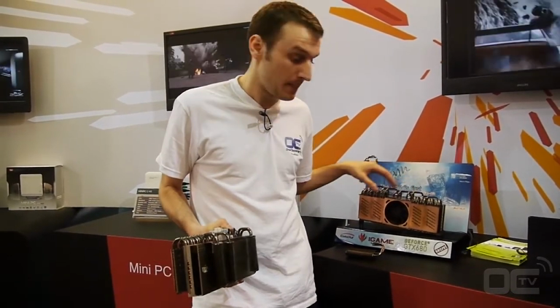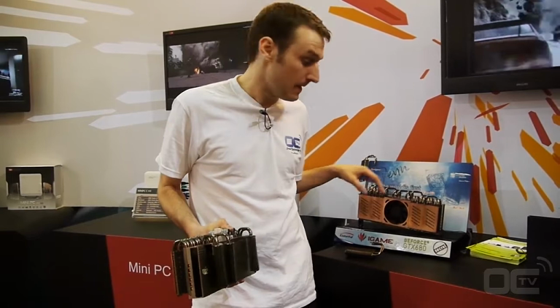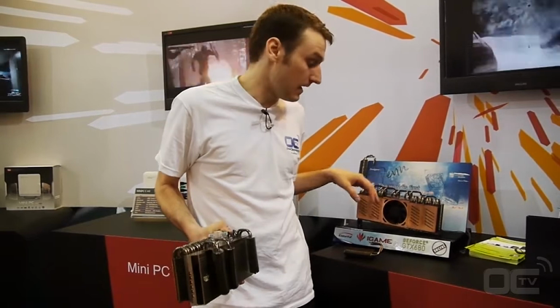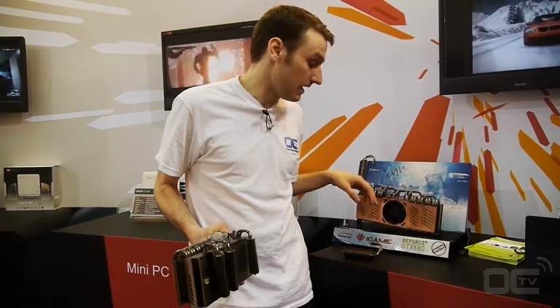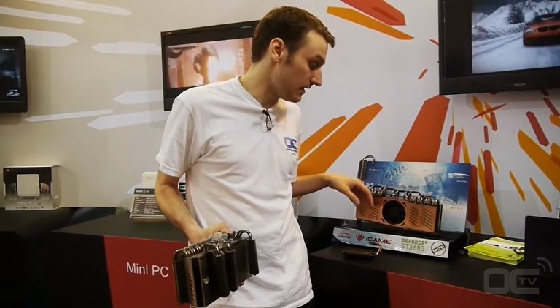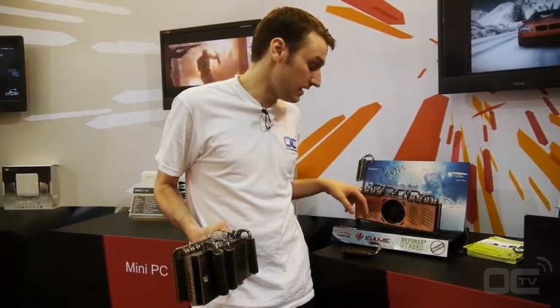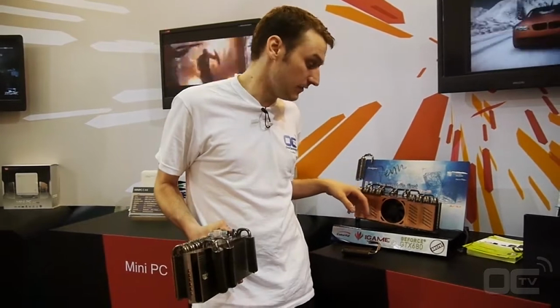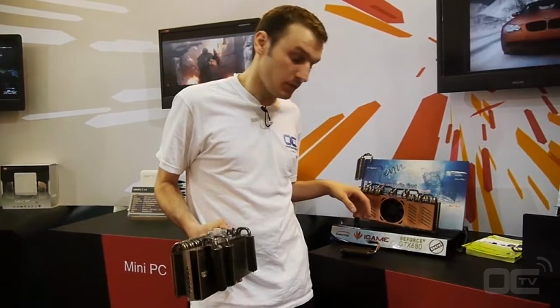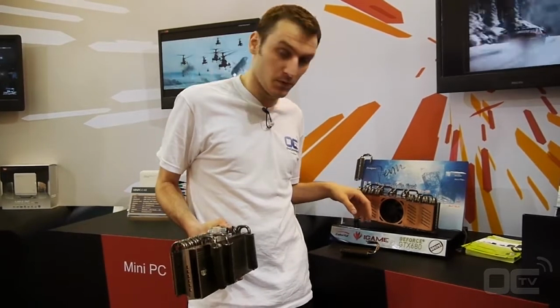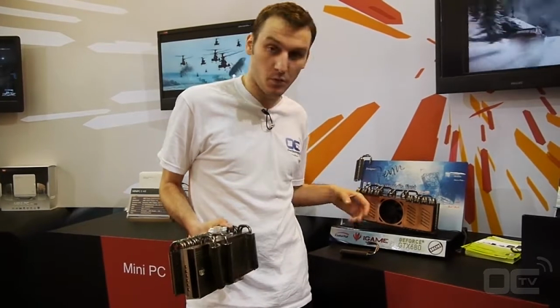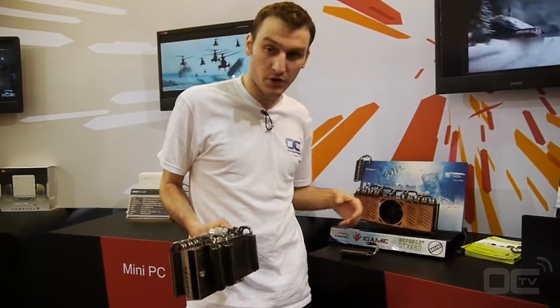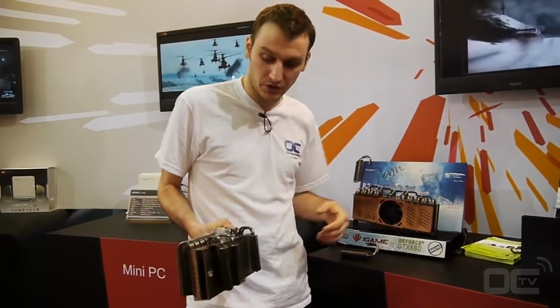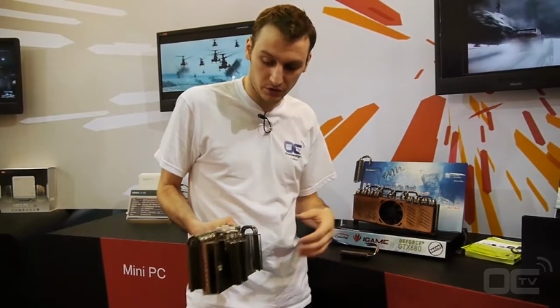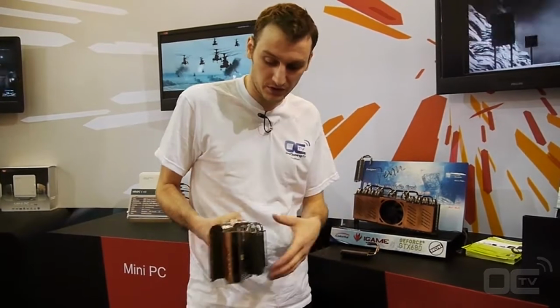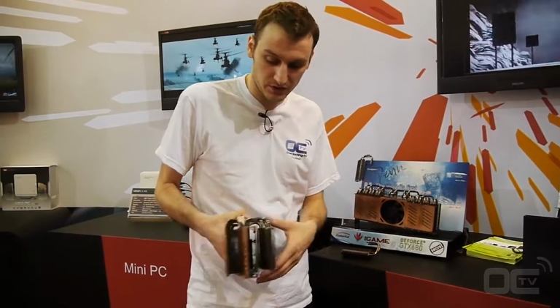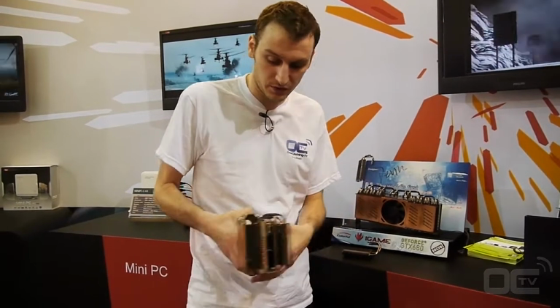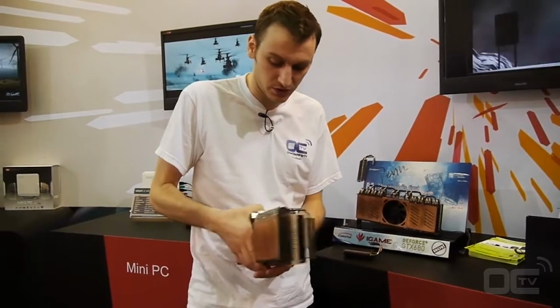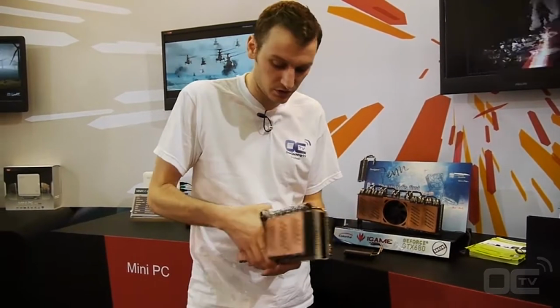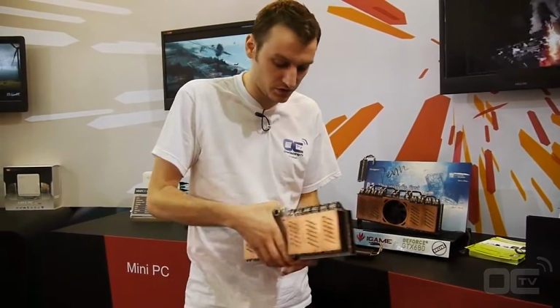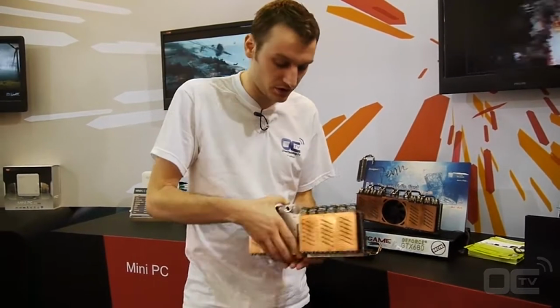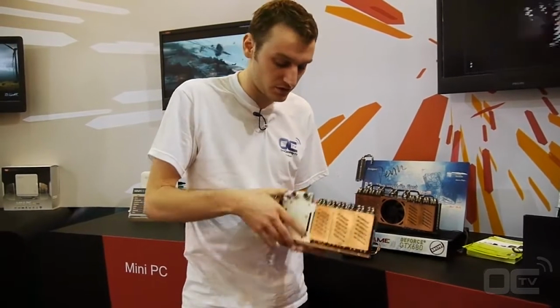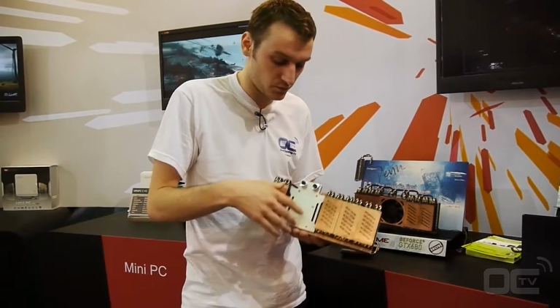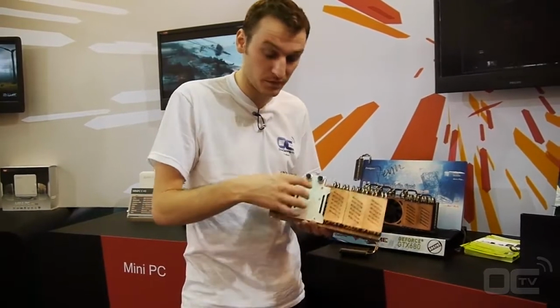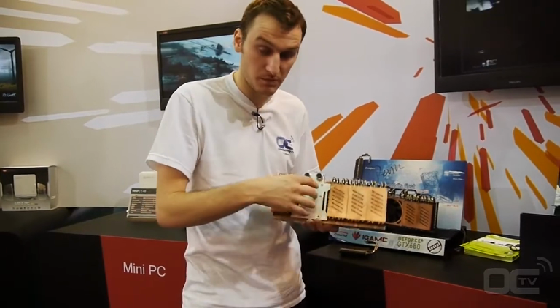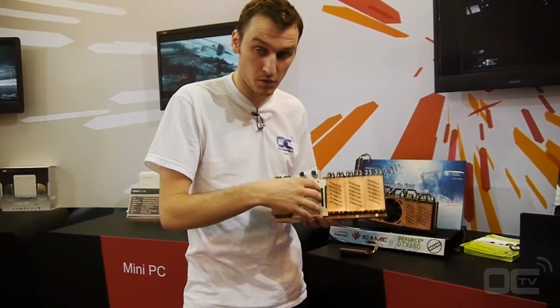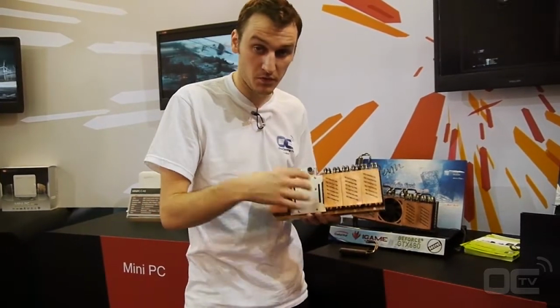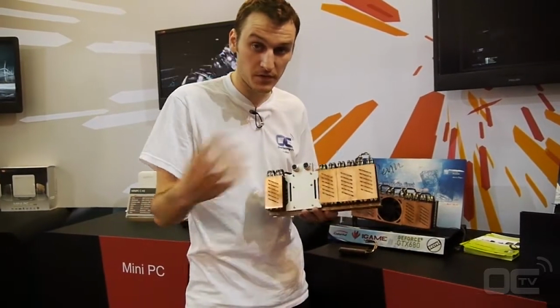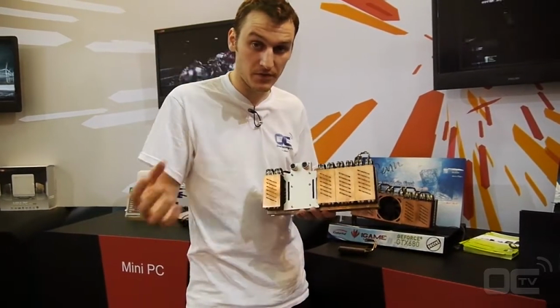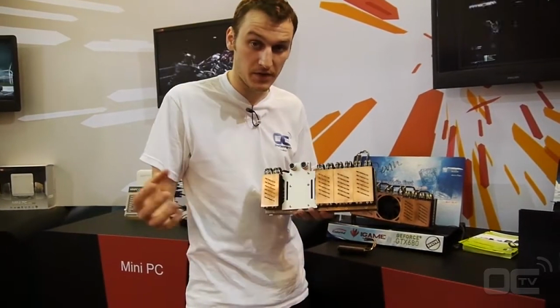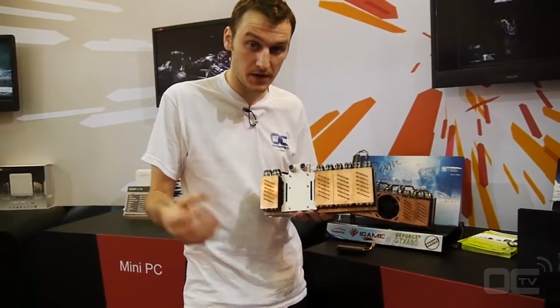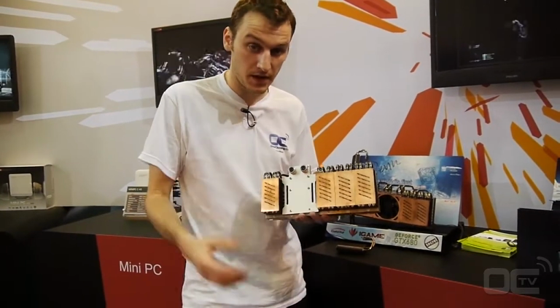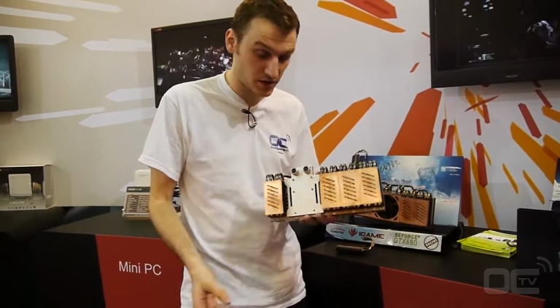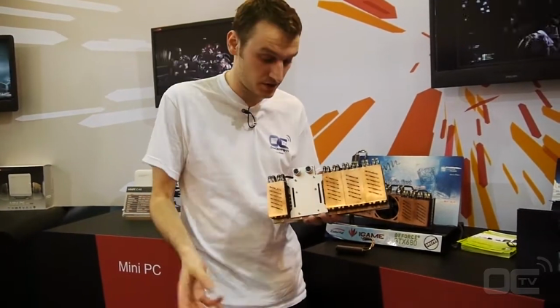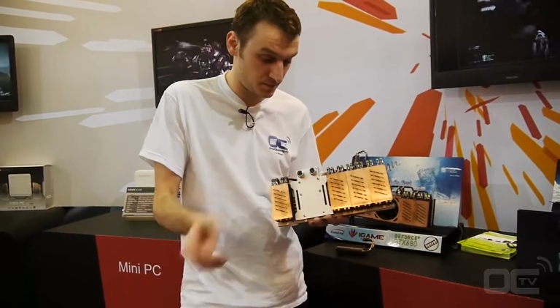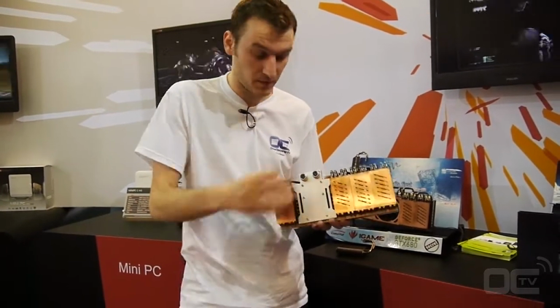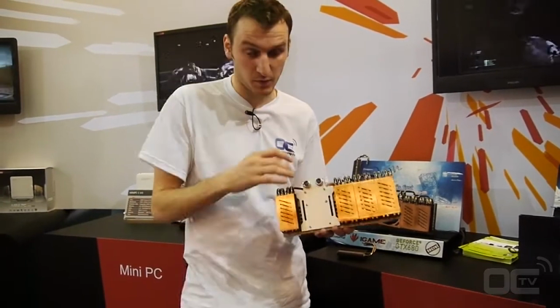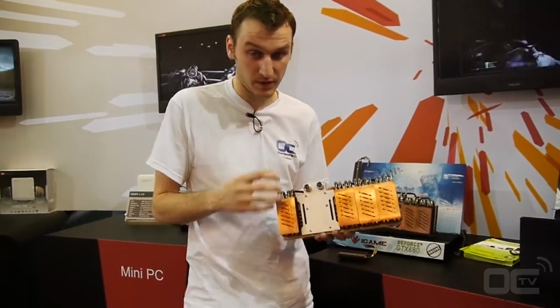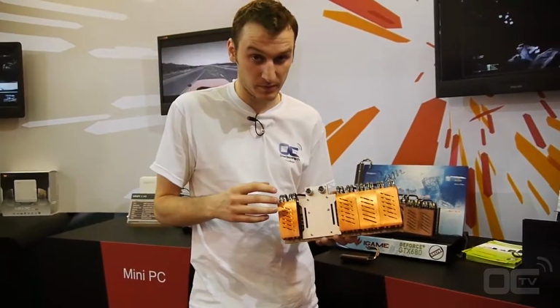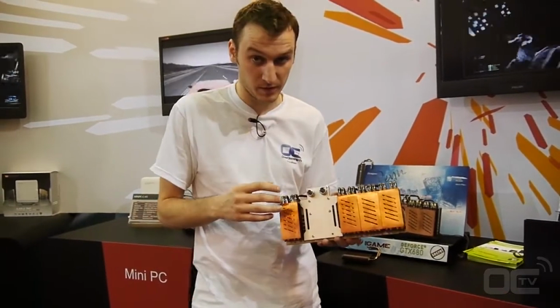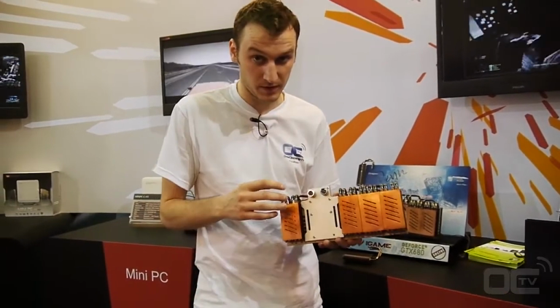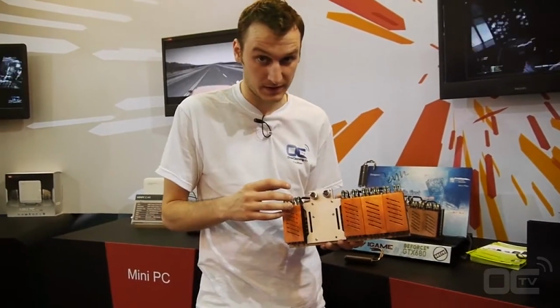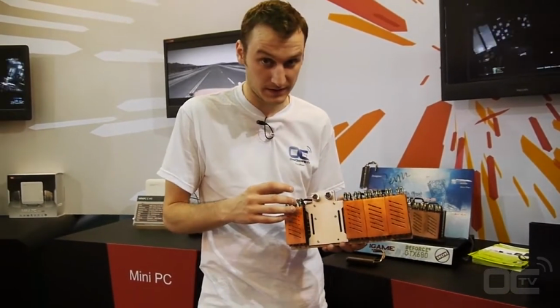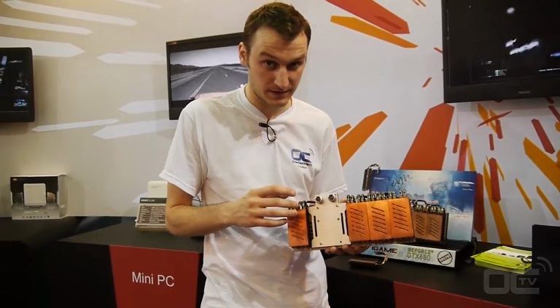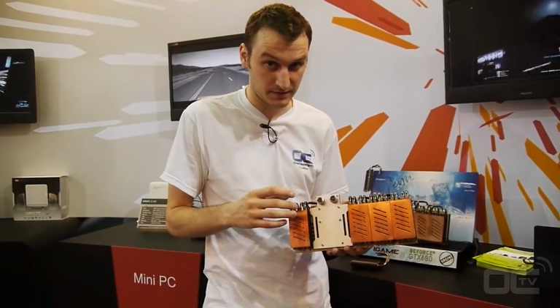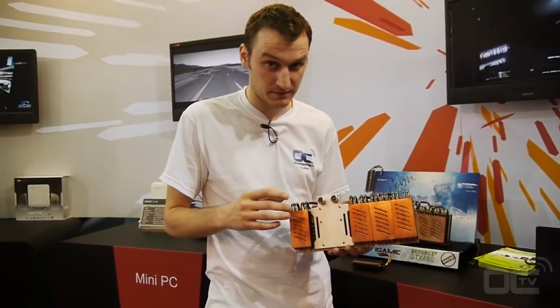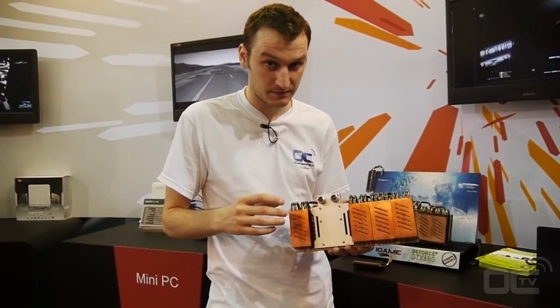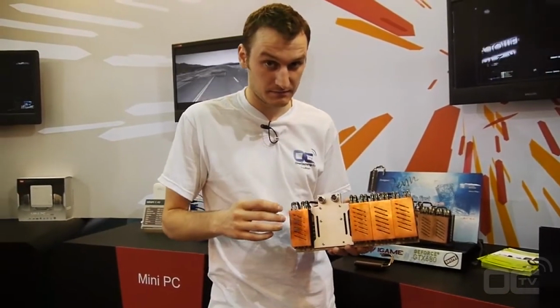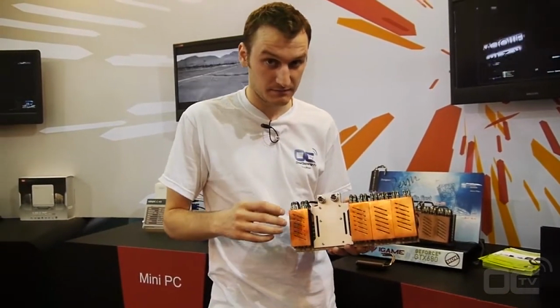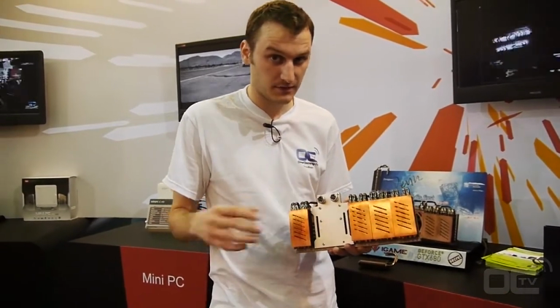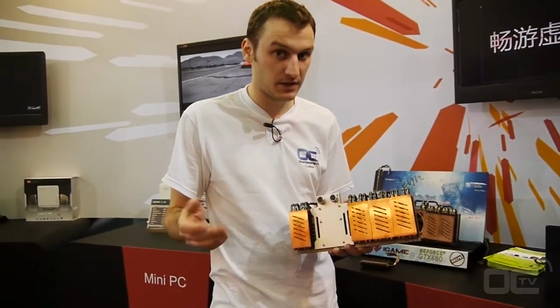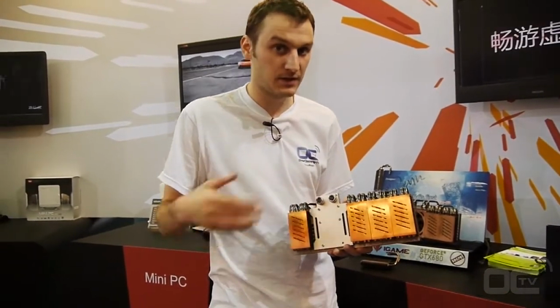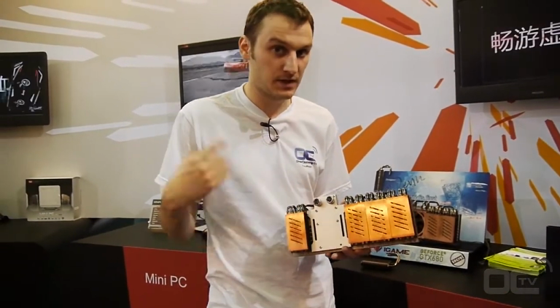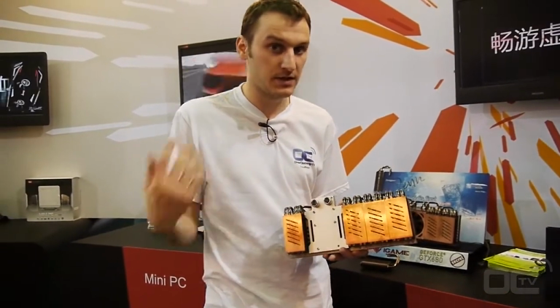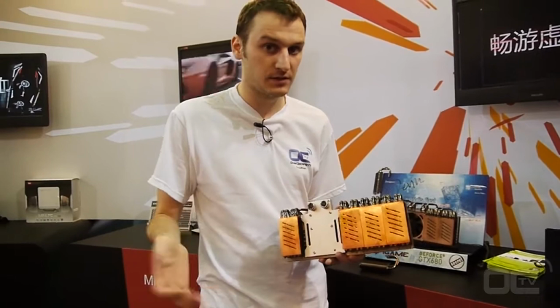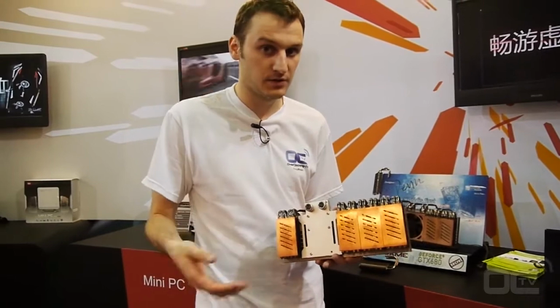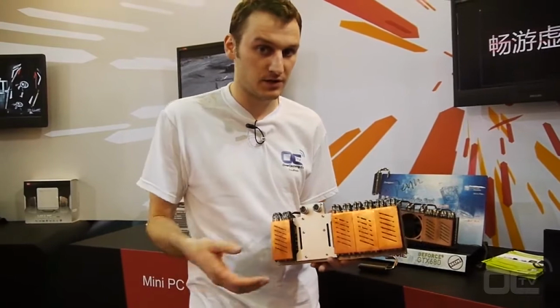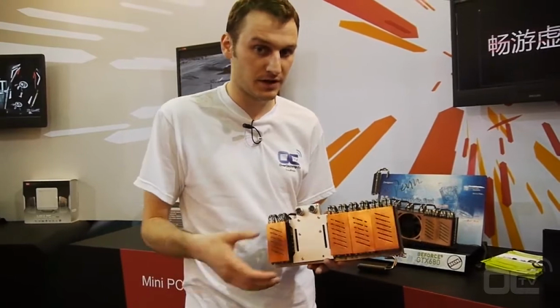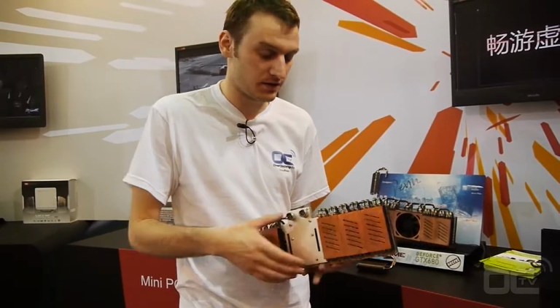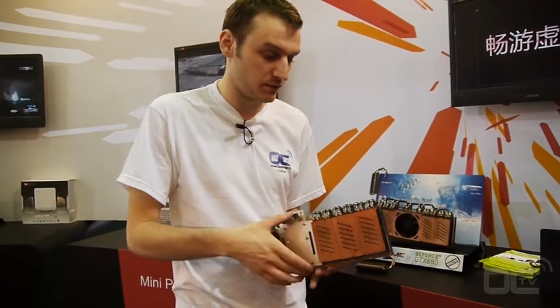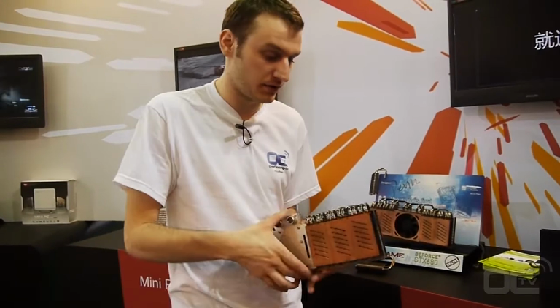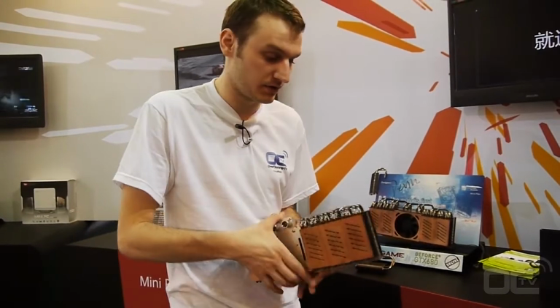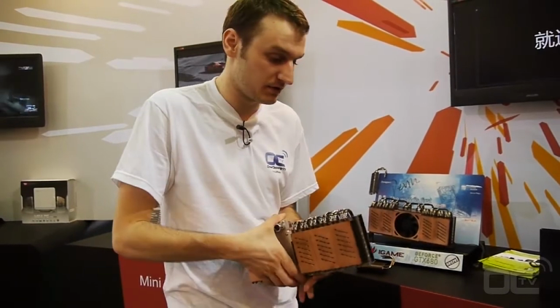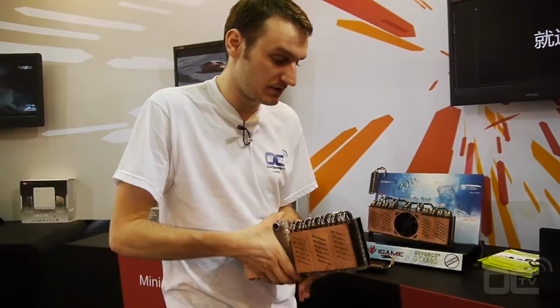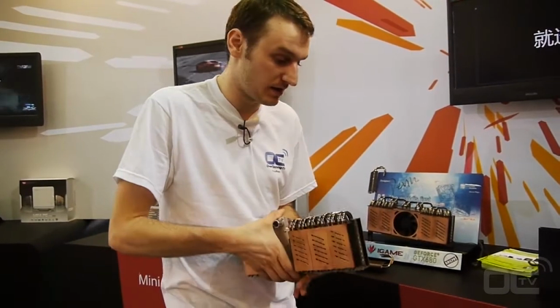If you want the water cooling solution, you just remove the fan and put the water block on it, and then you get the water cooling setup.